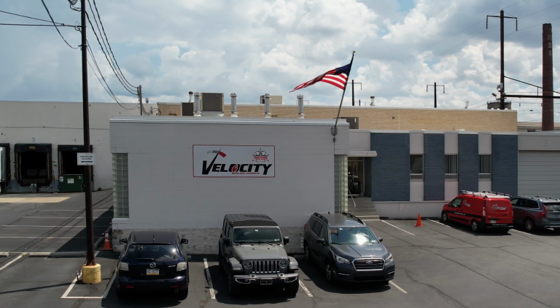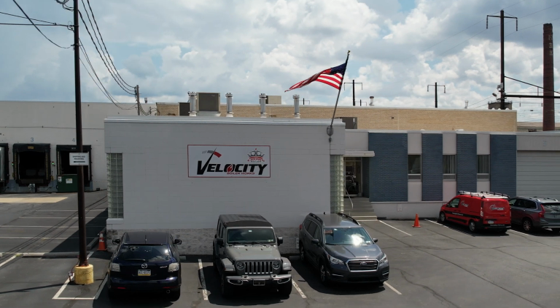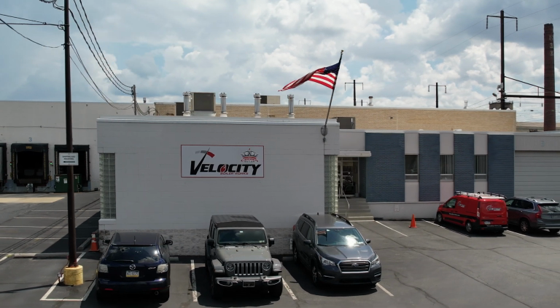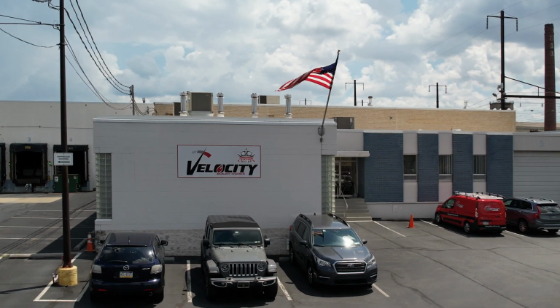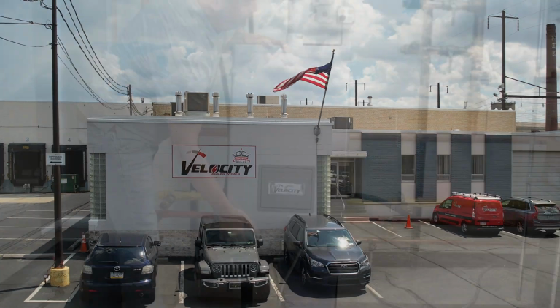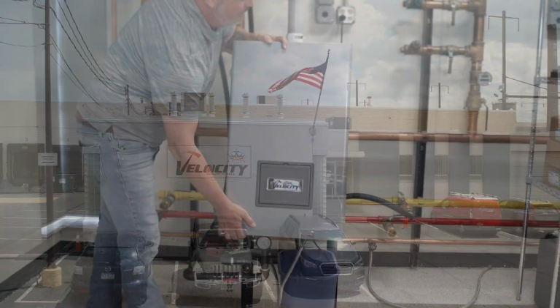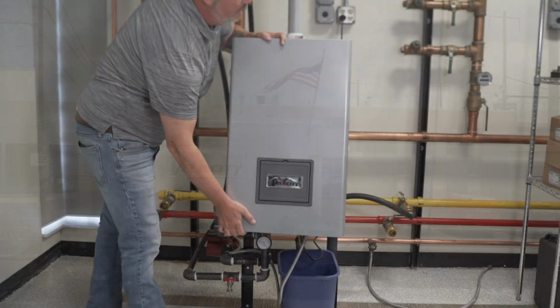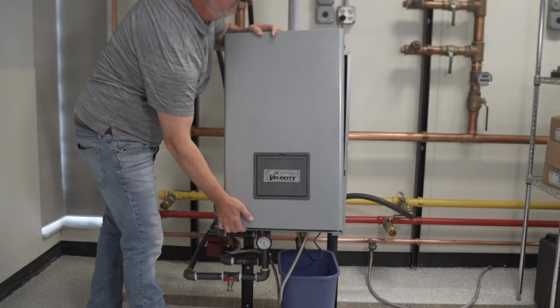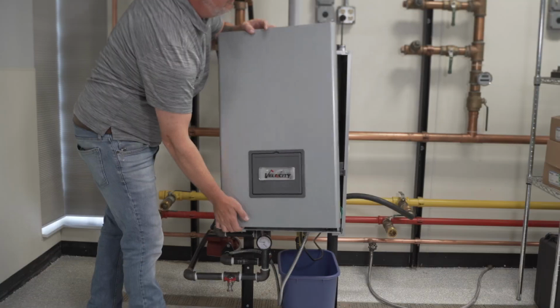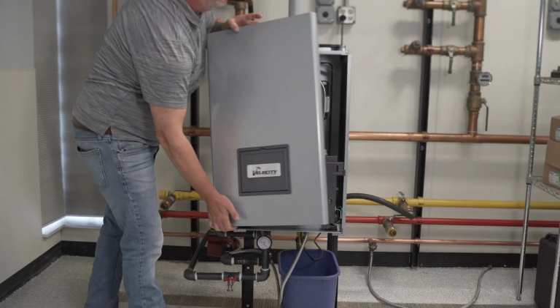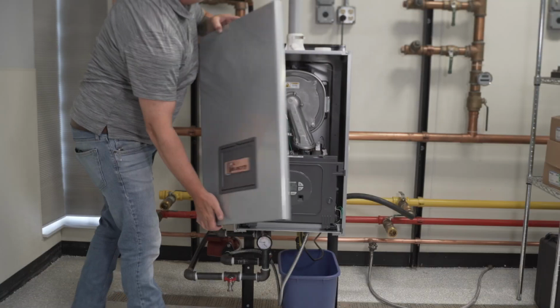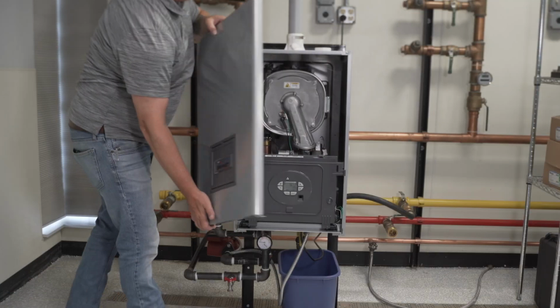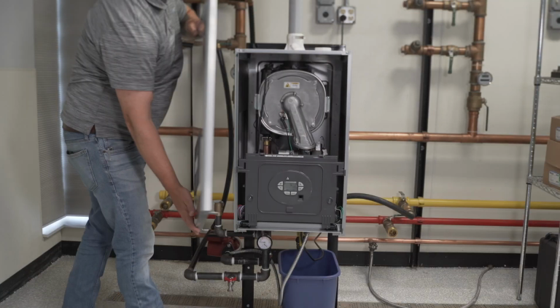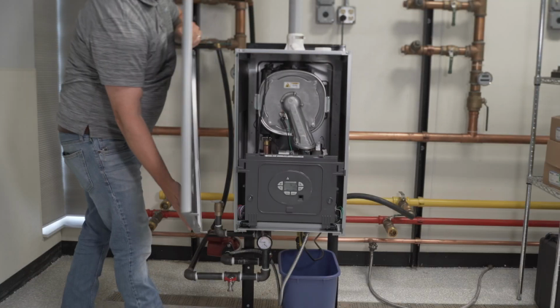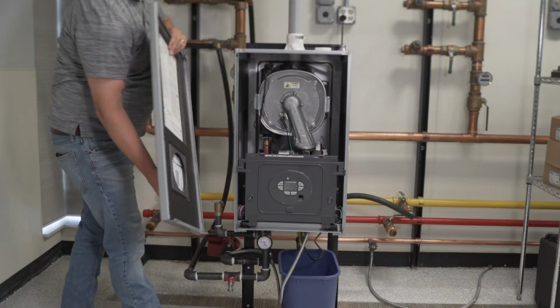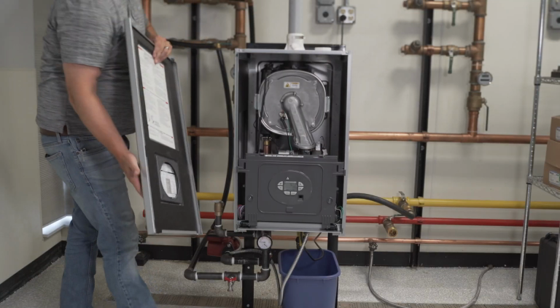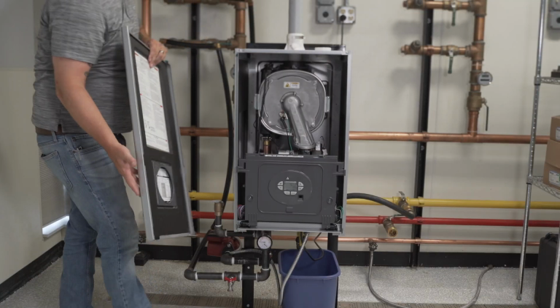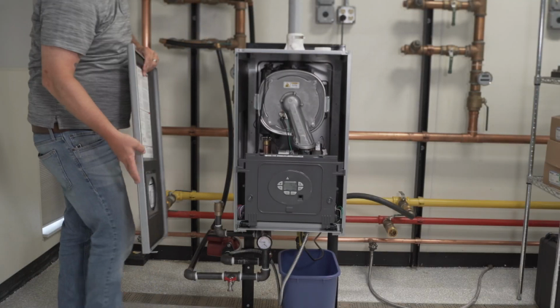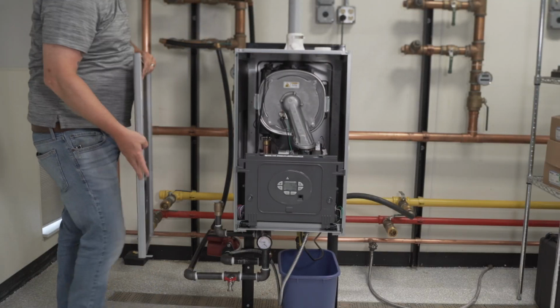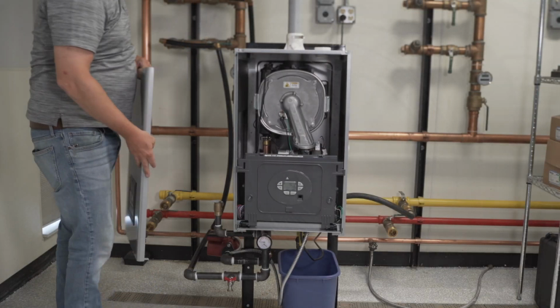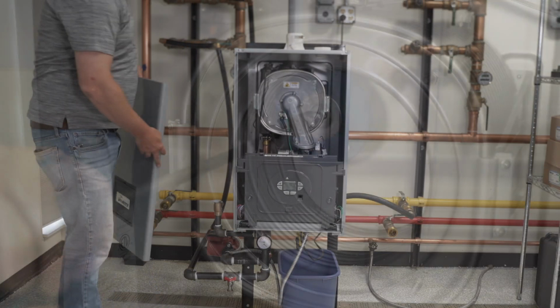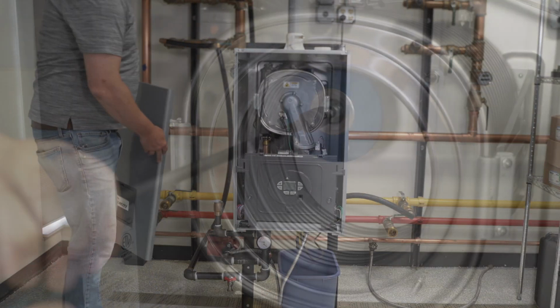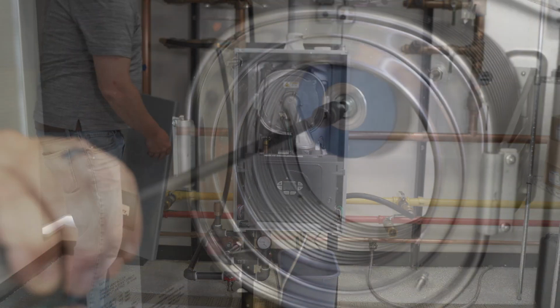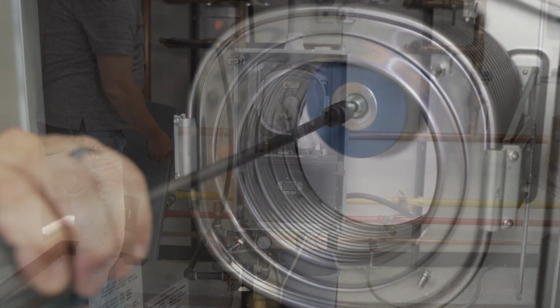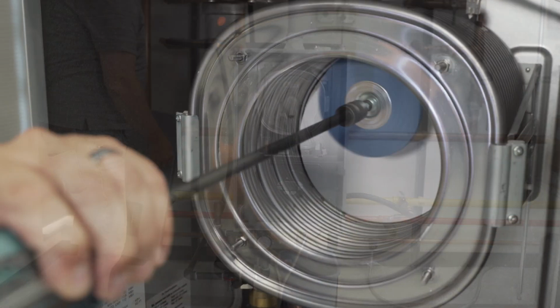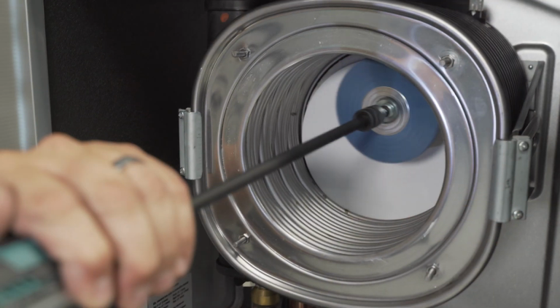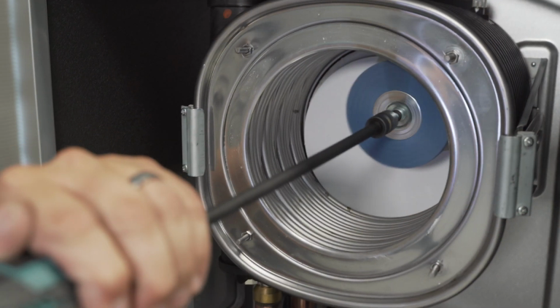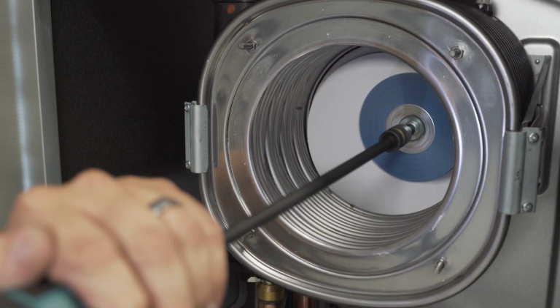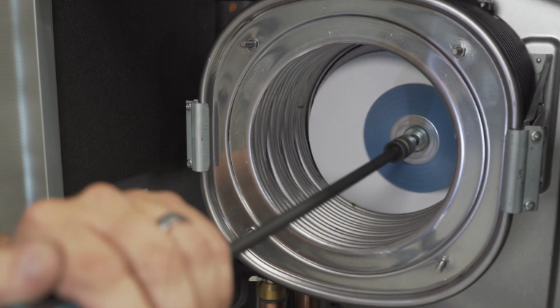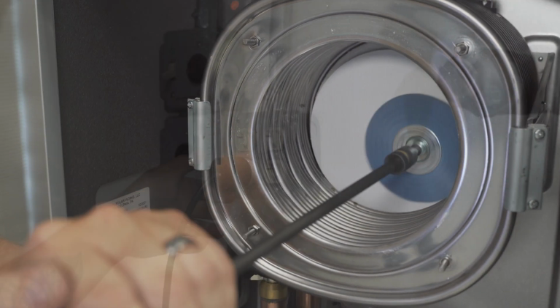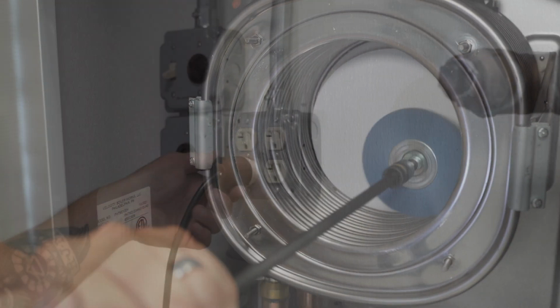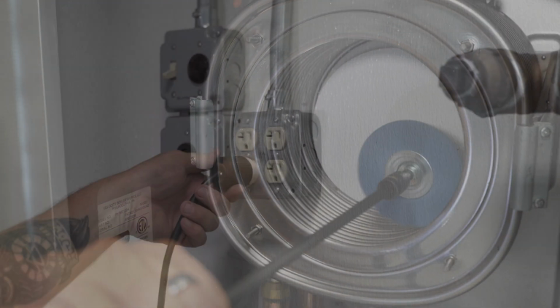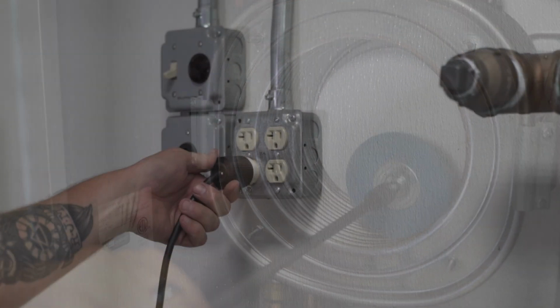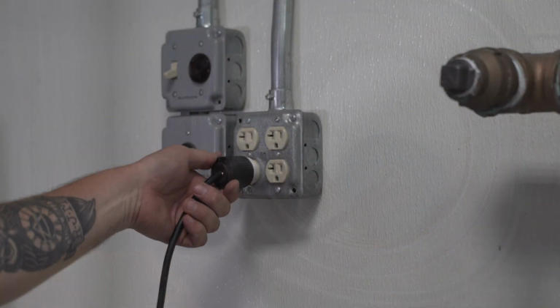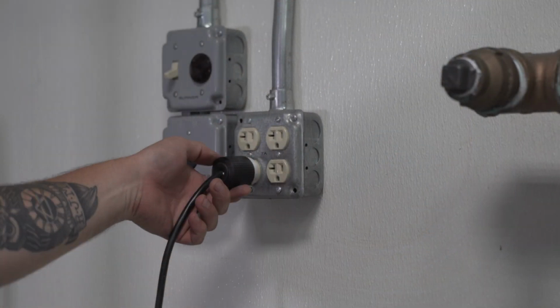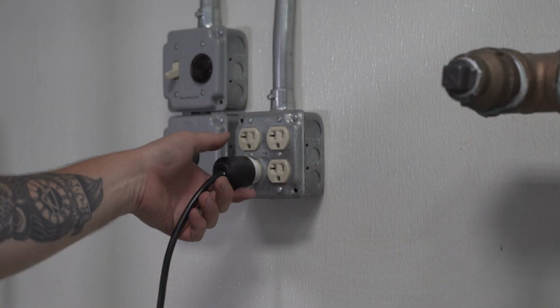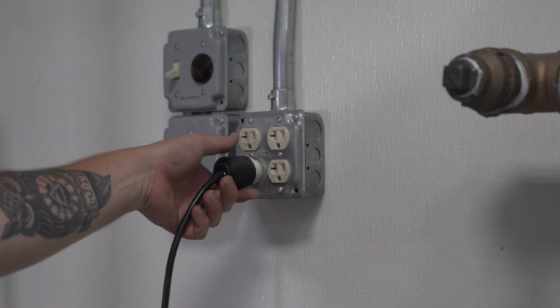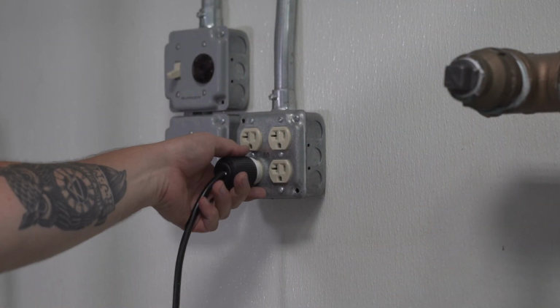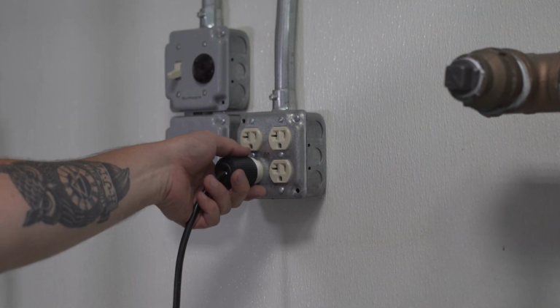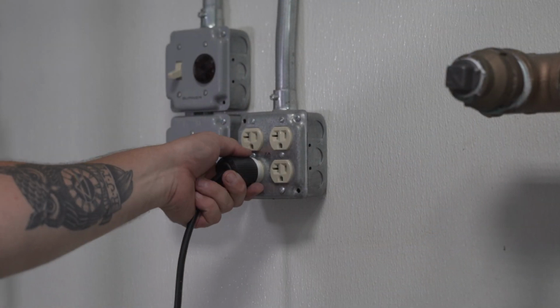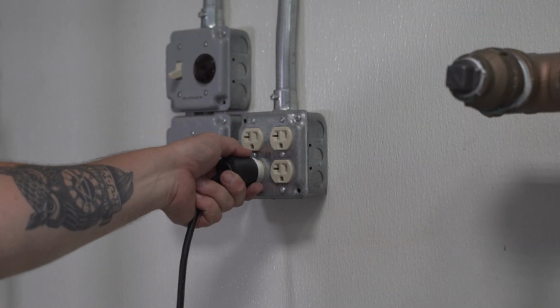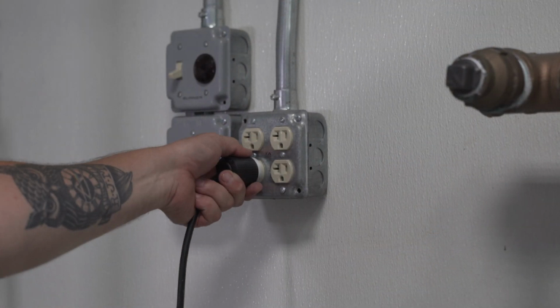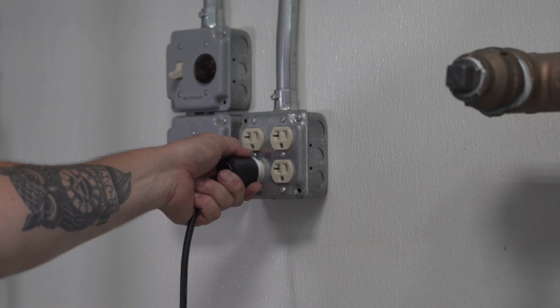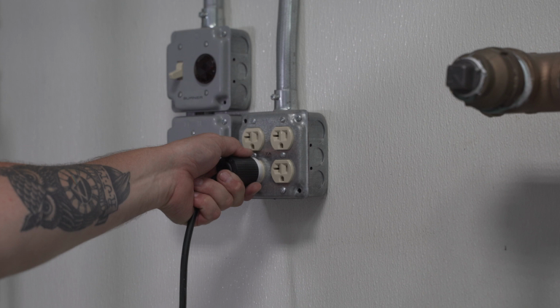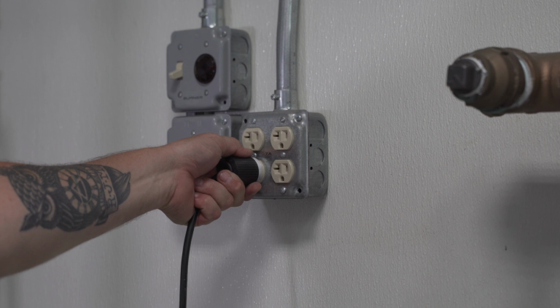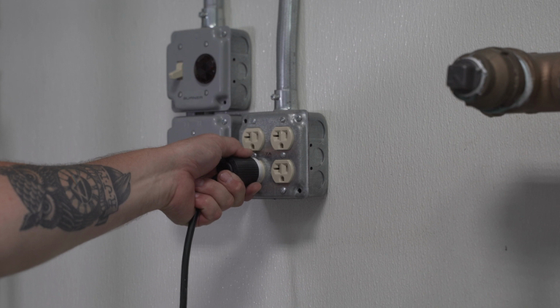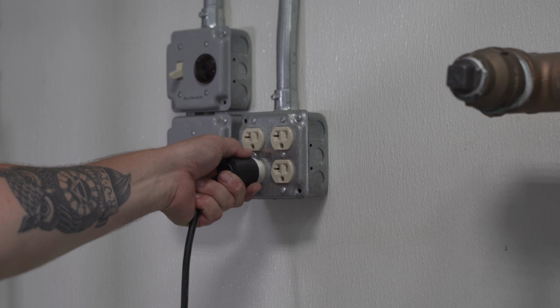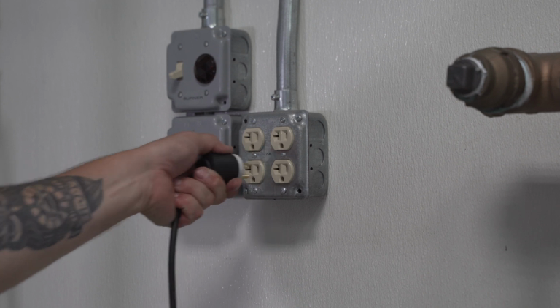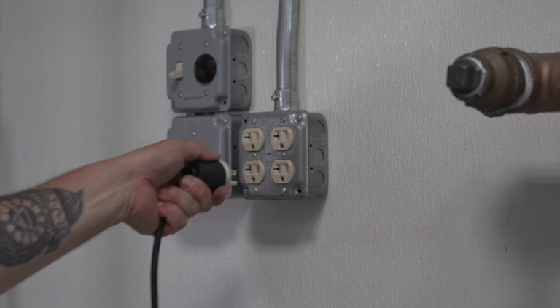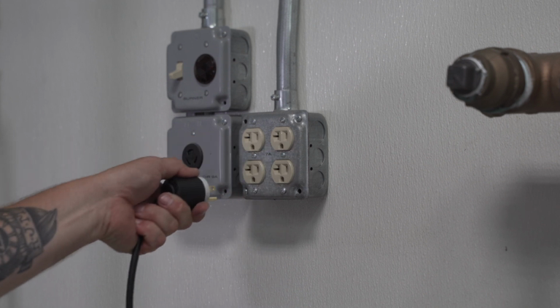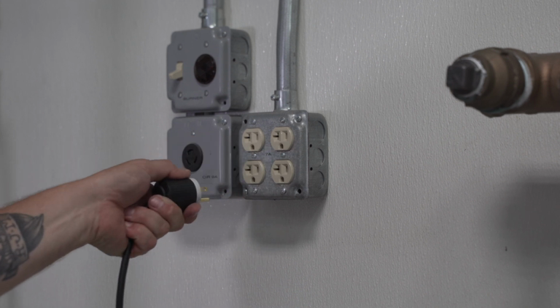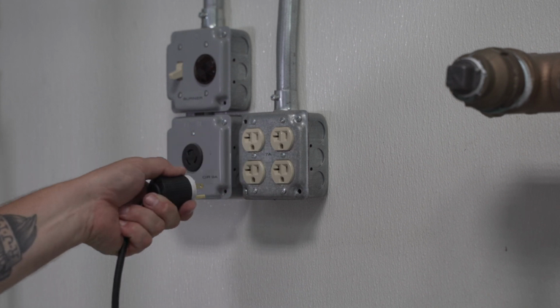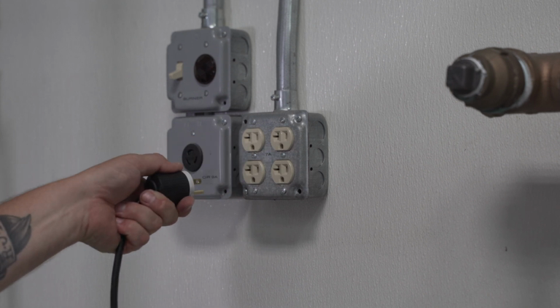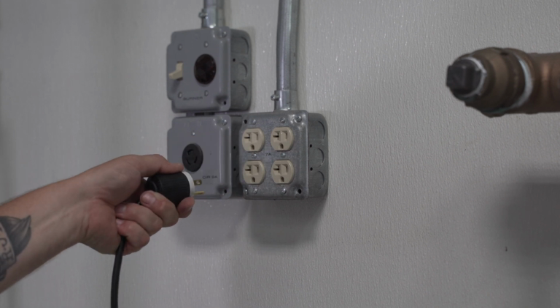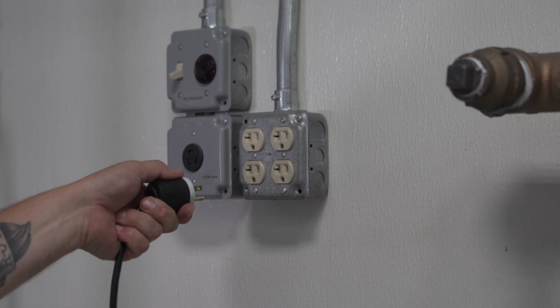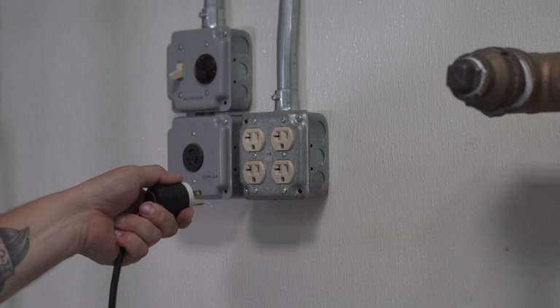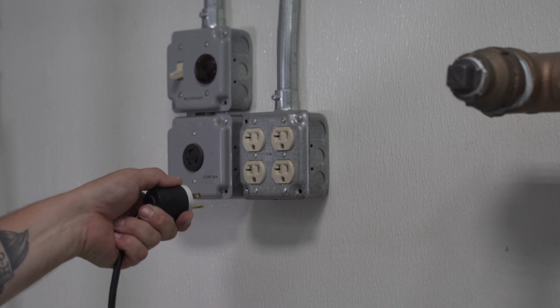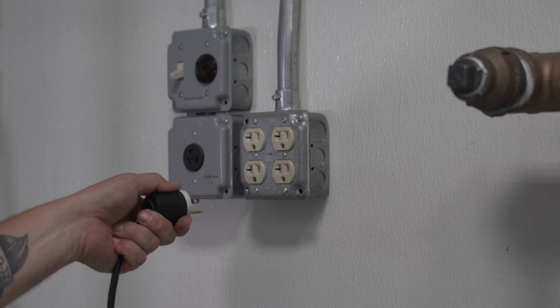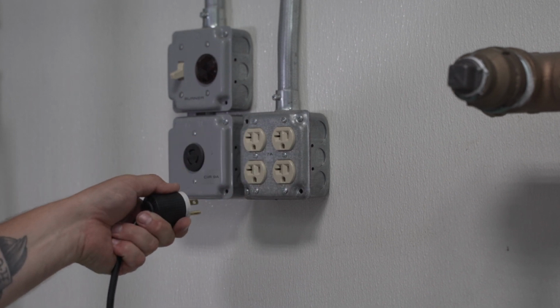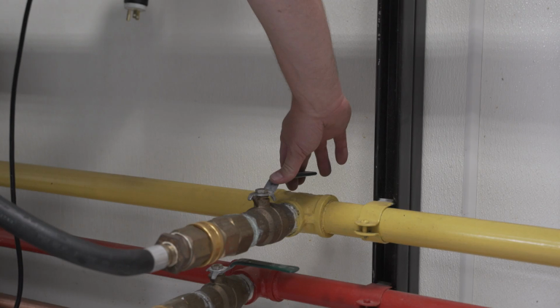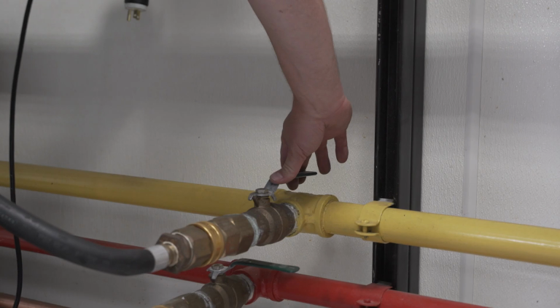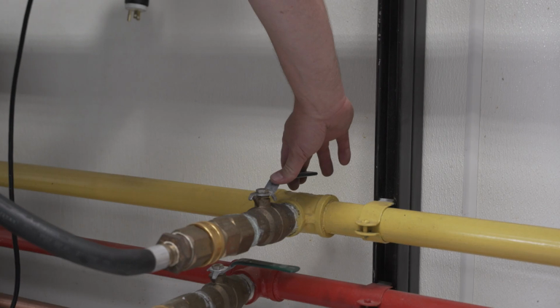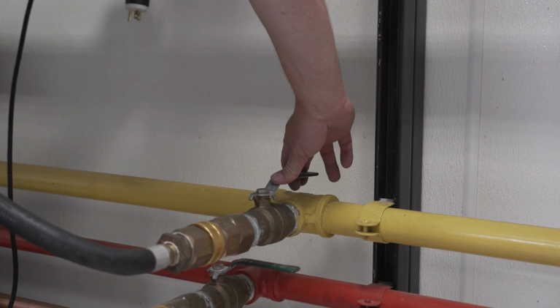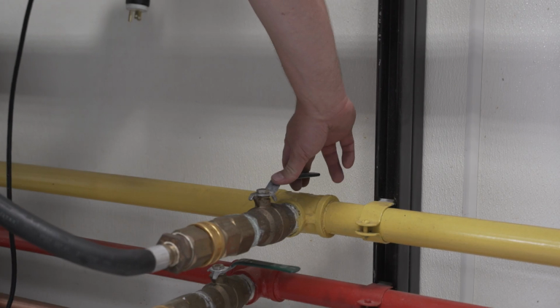Cleaning the Phantom 2 series heat exchanger. Be sure to disconnect power and turn off gas supply to the boiler.